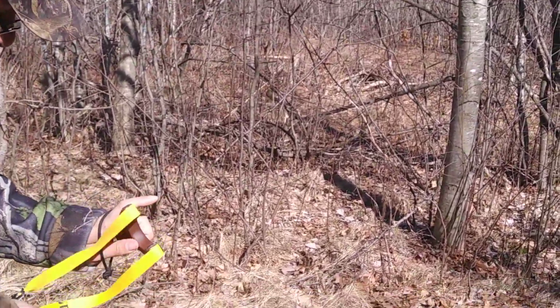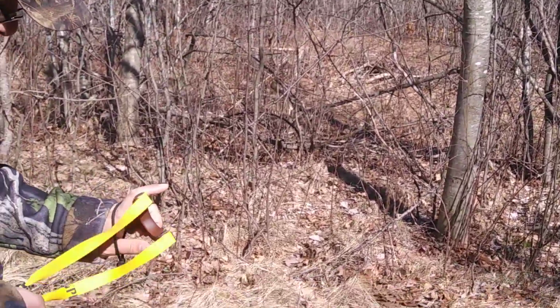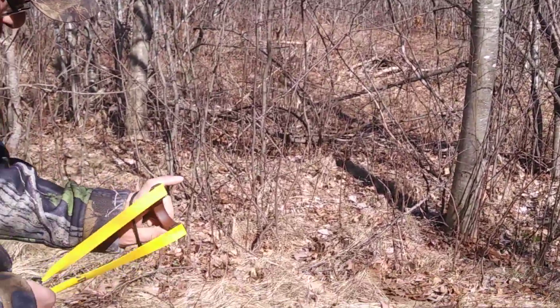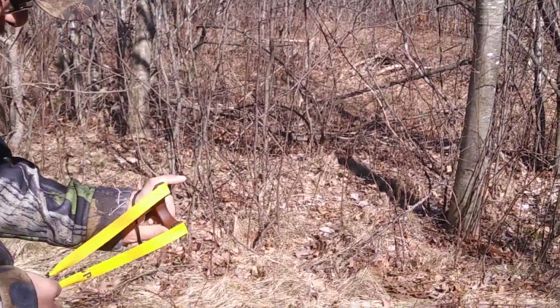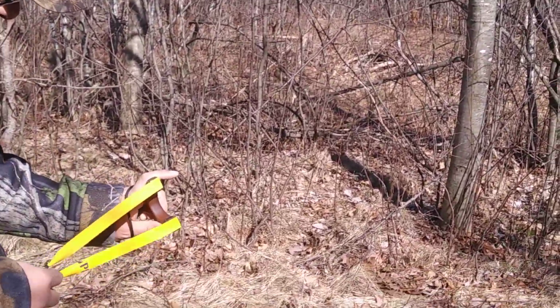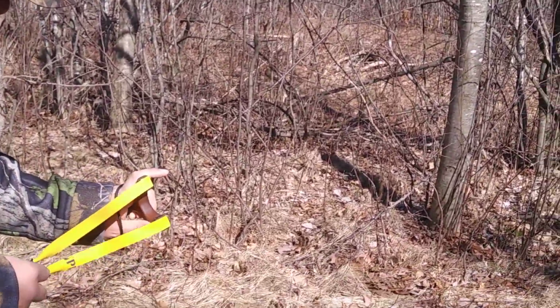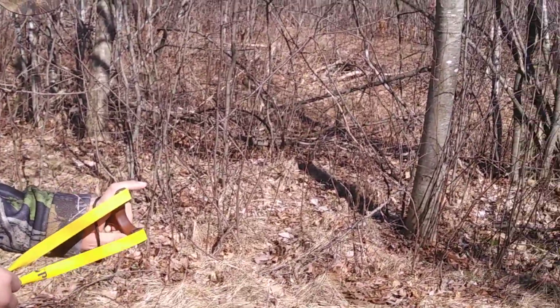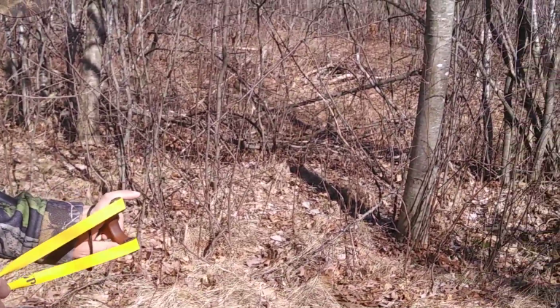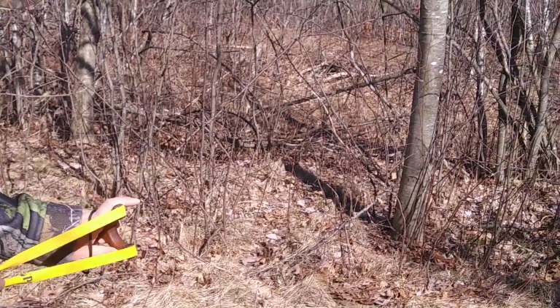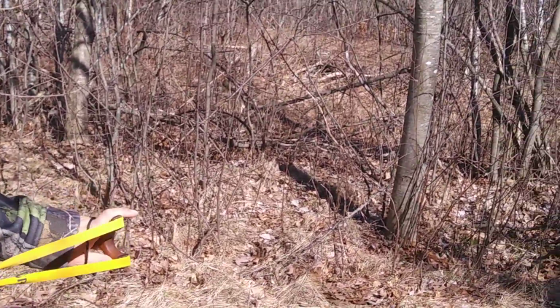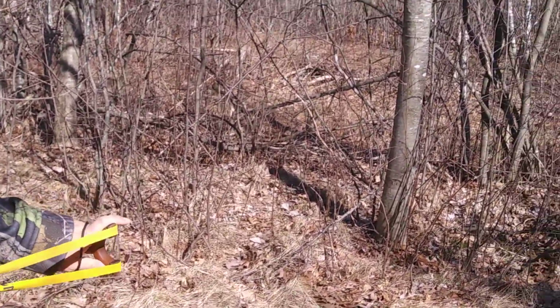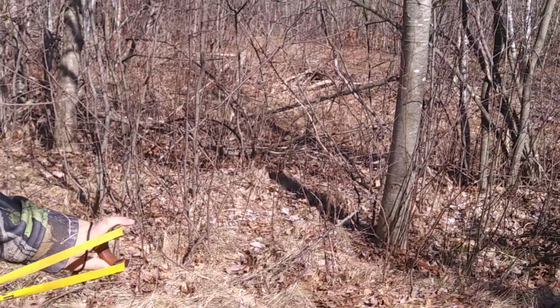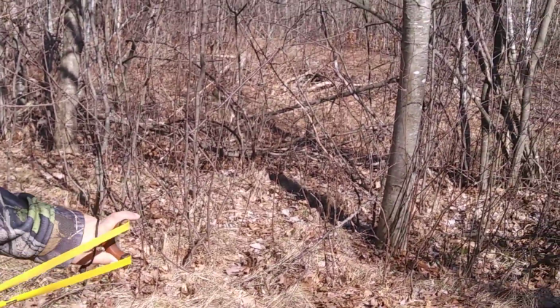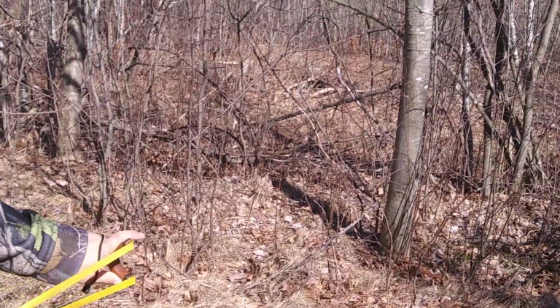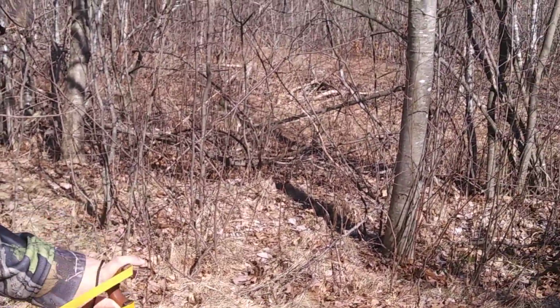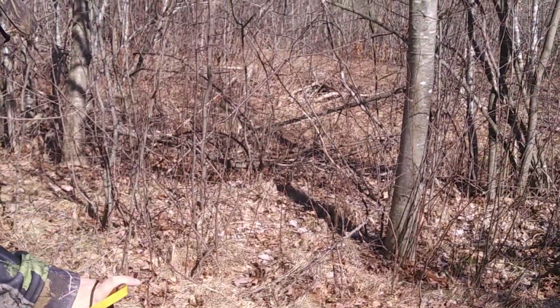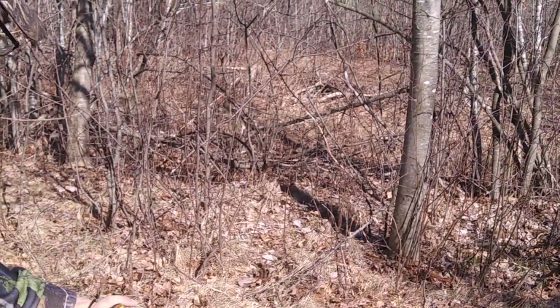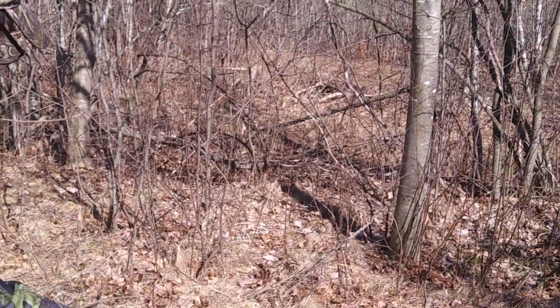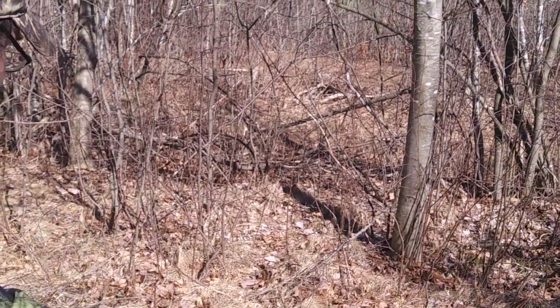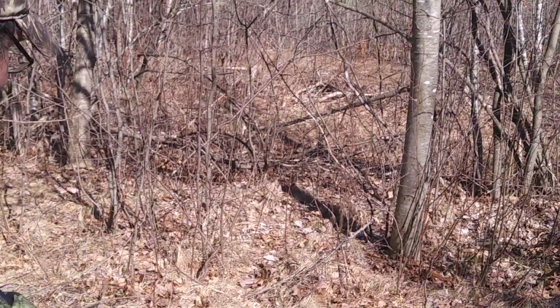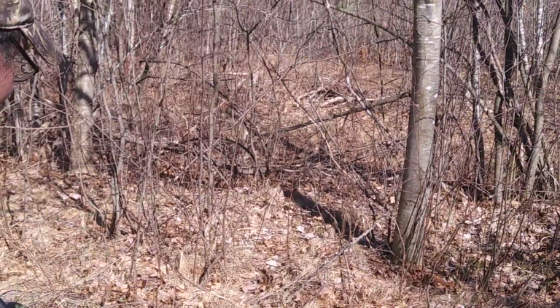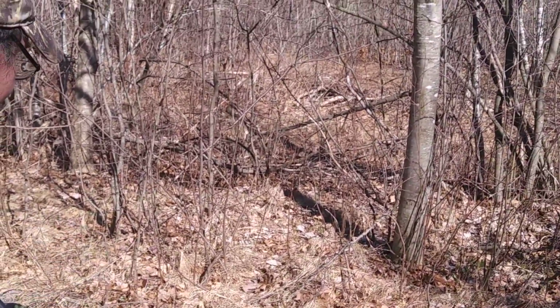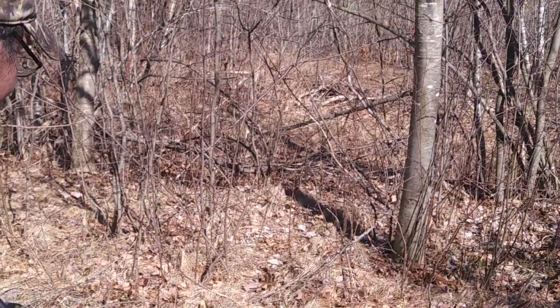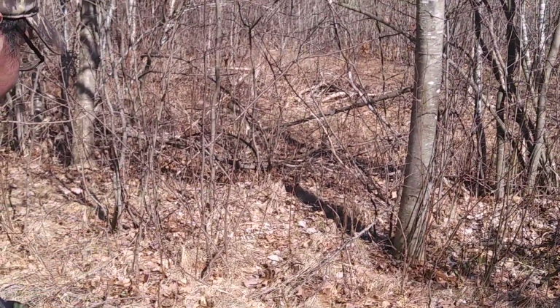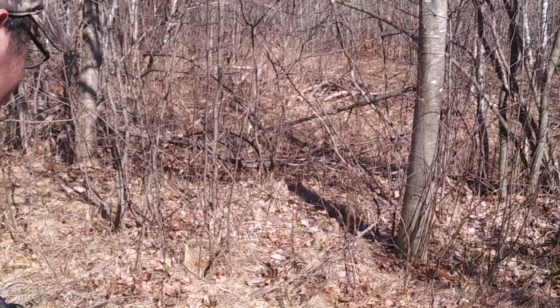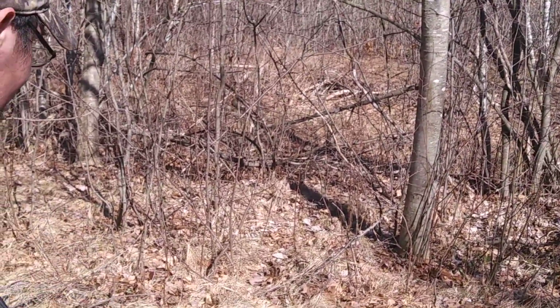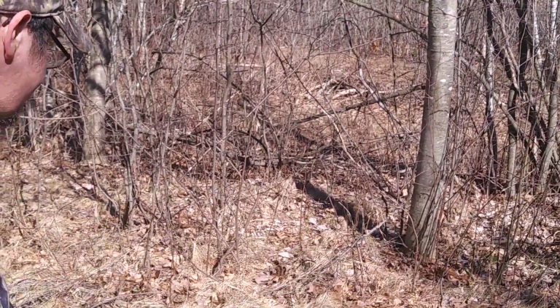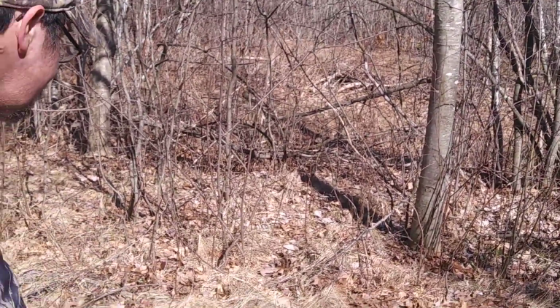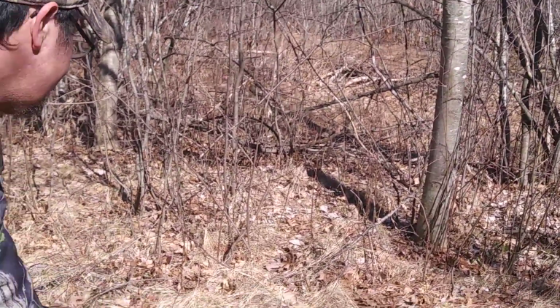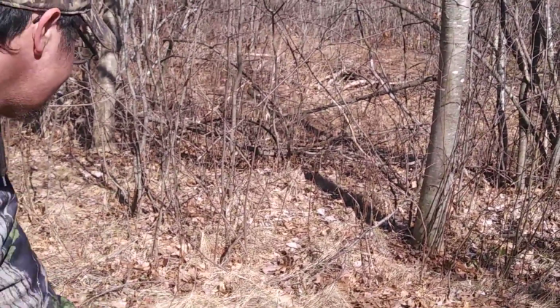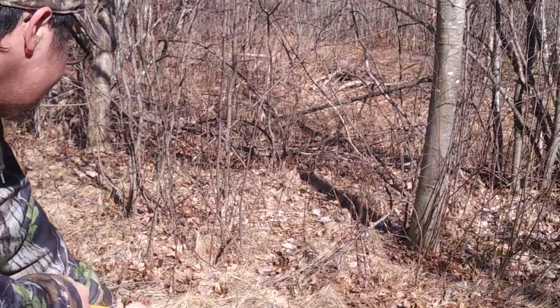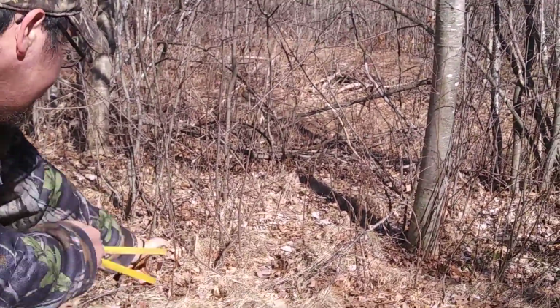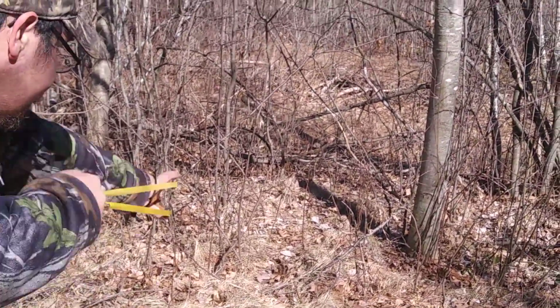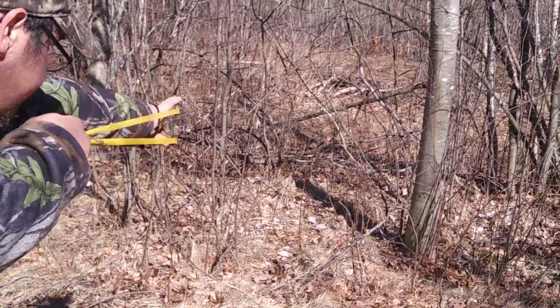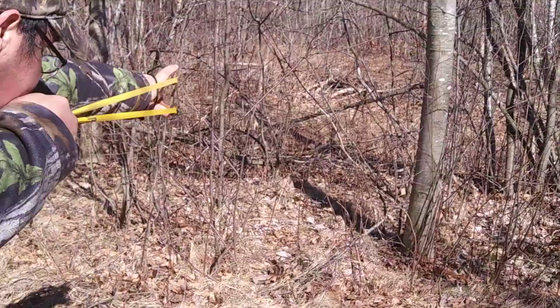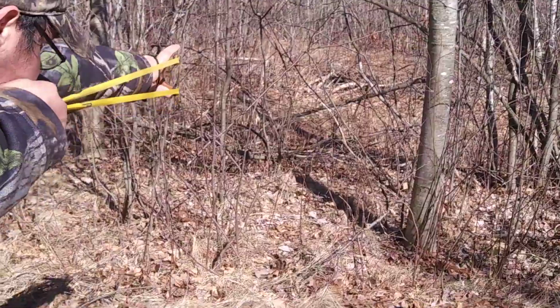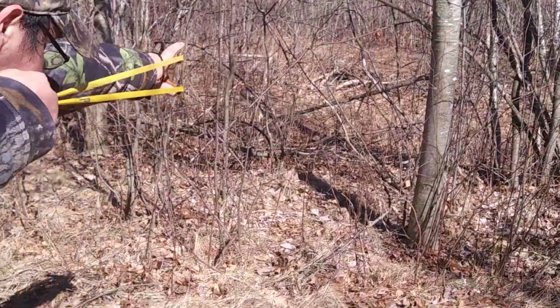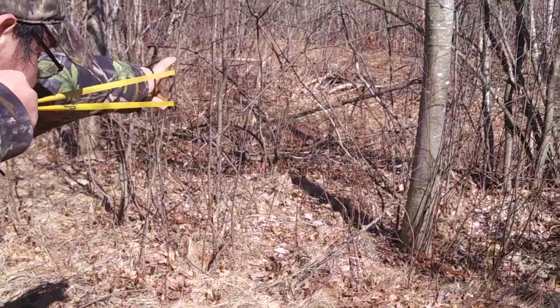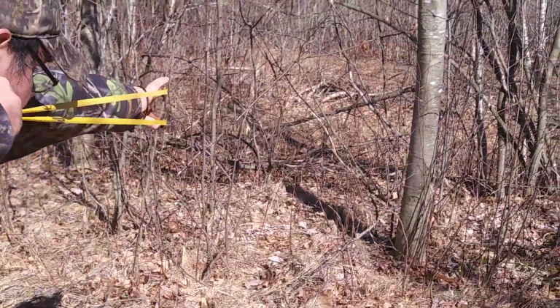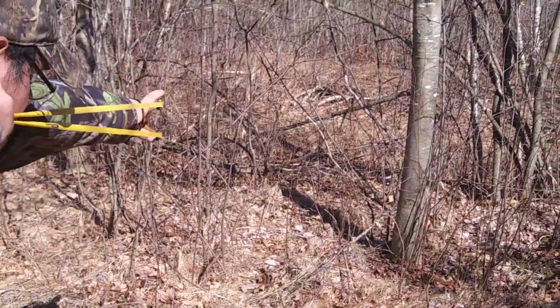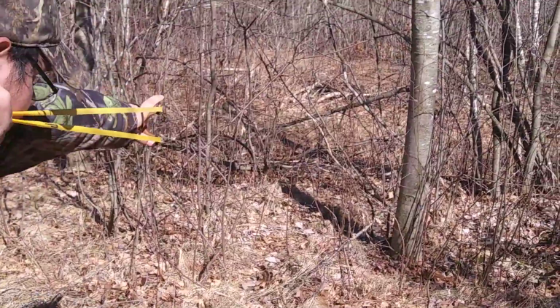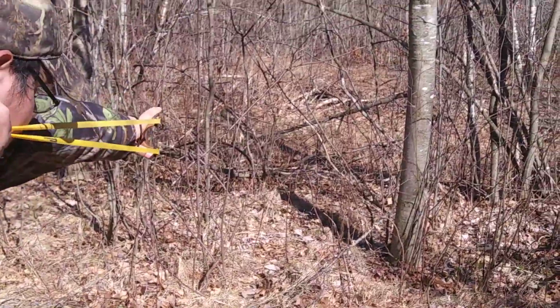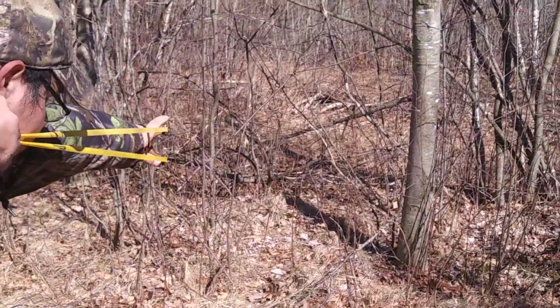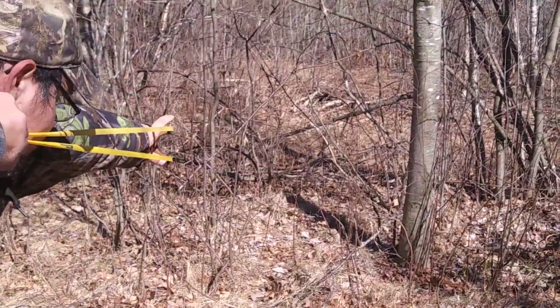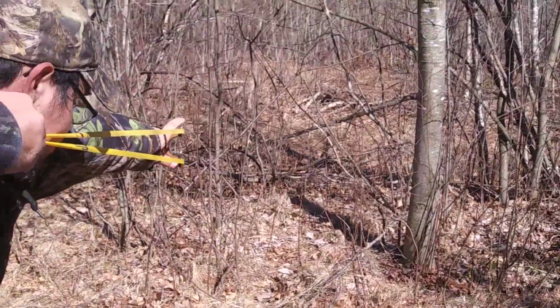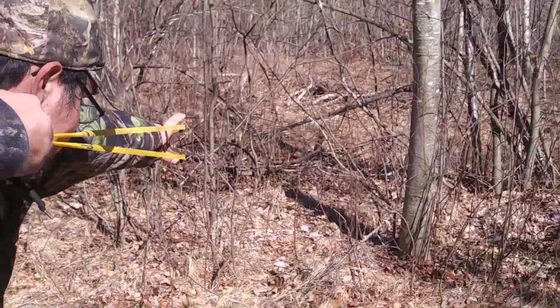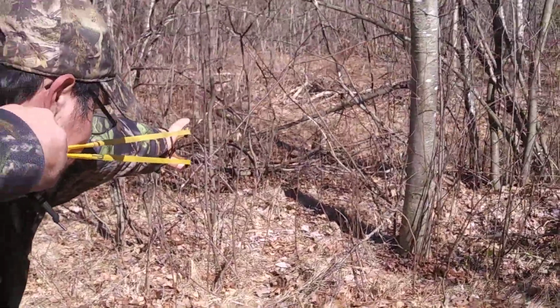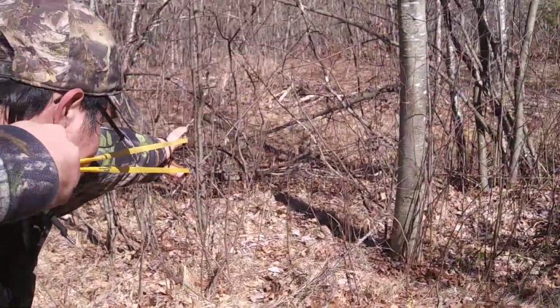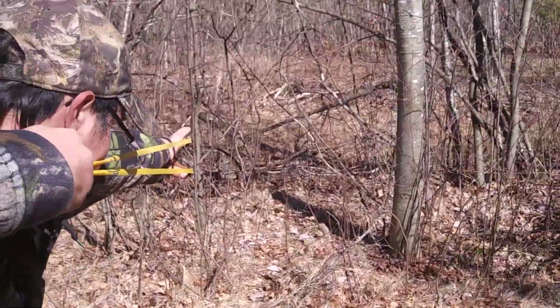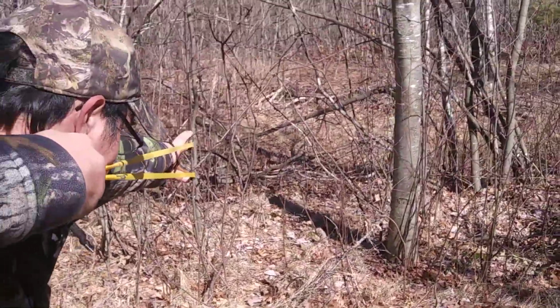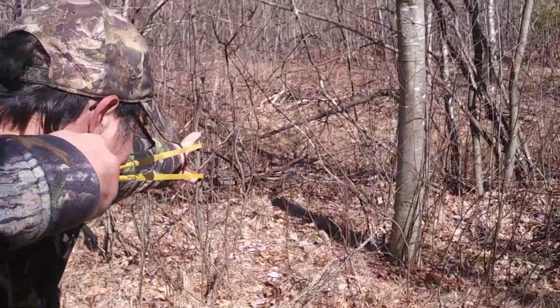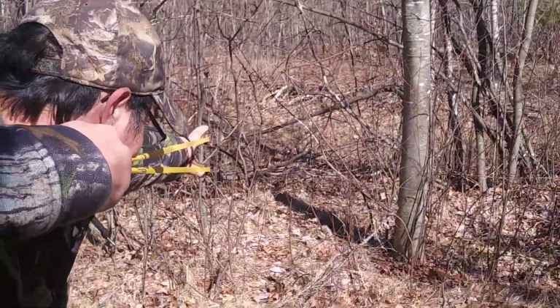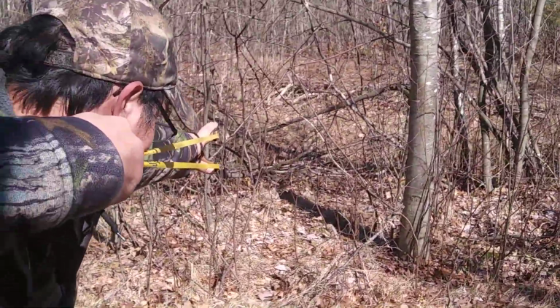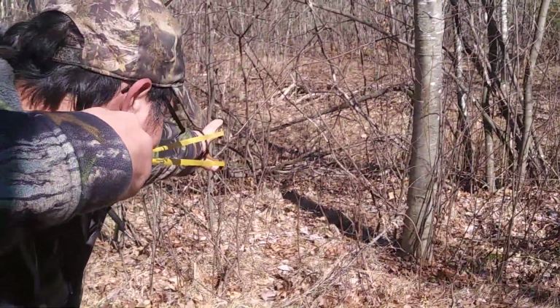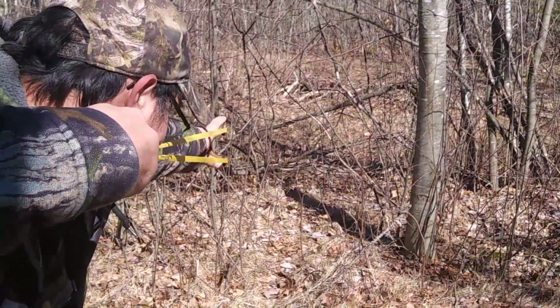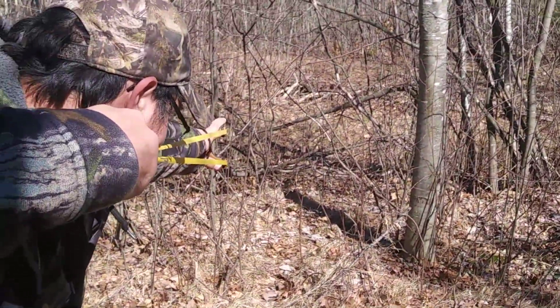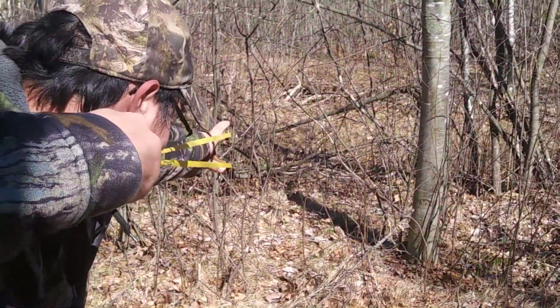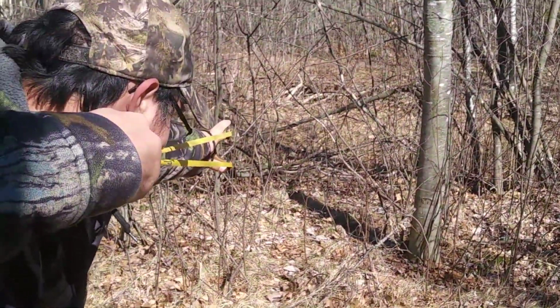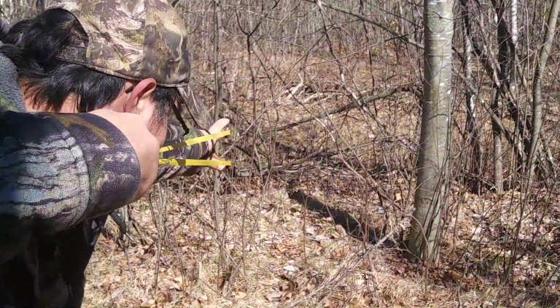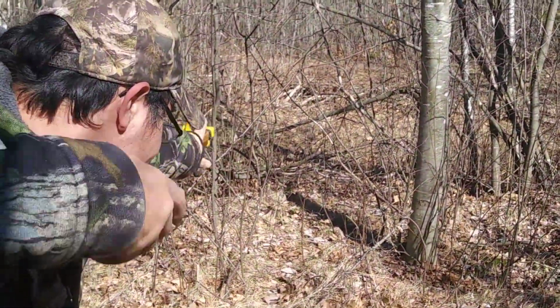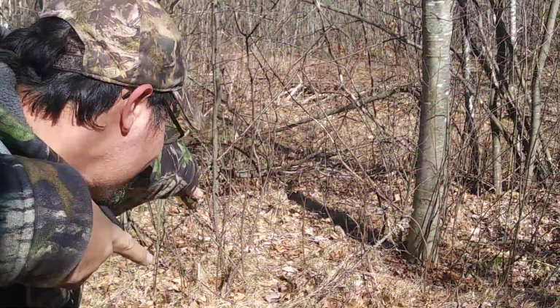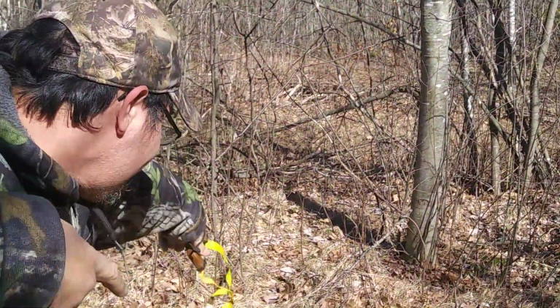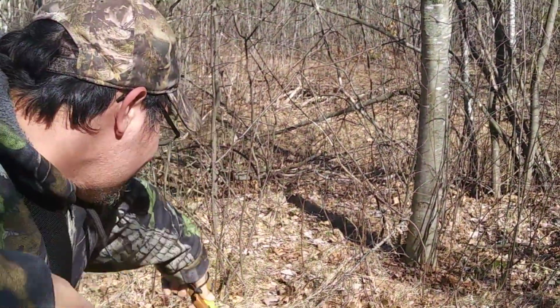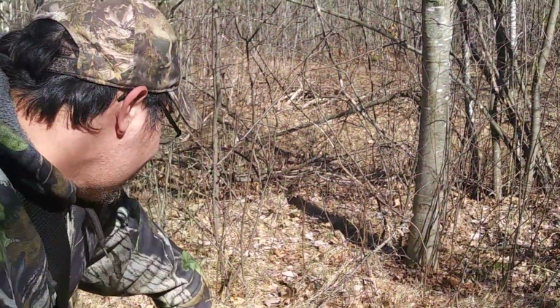Chris, hold on one sec. Let's look at the bigfoot in a sec. Daddy's hitting that target. Look at that bigfoot.